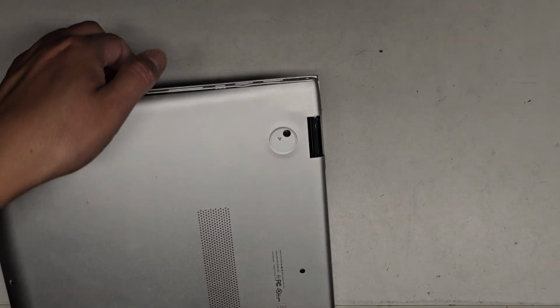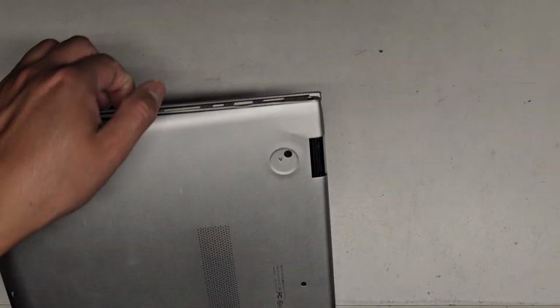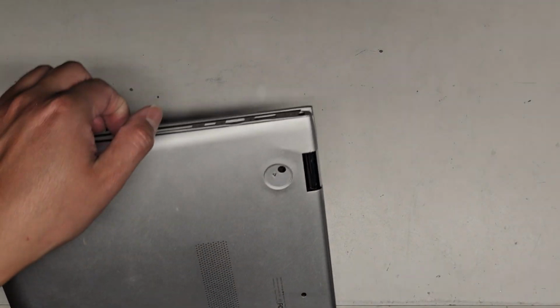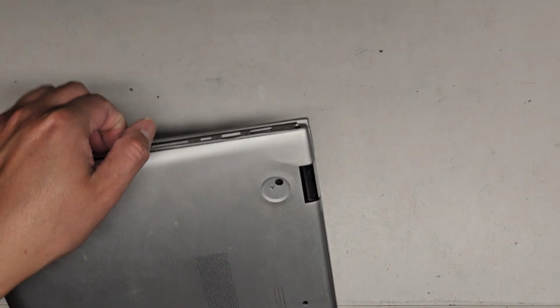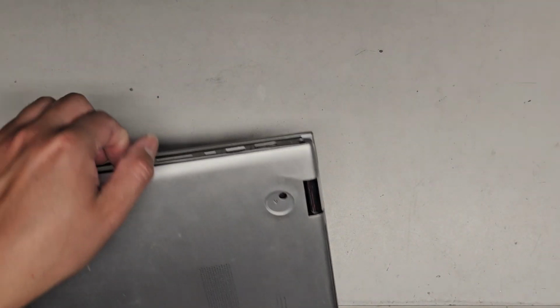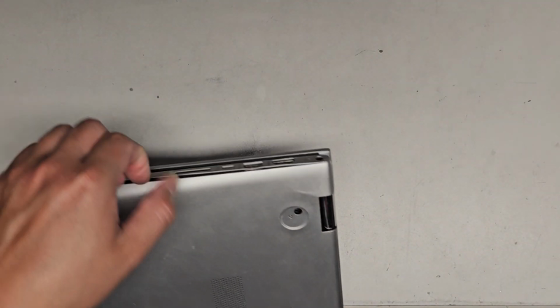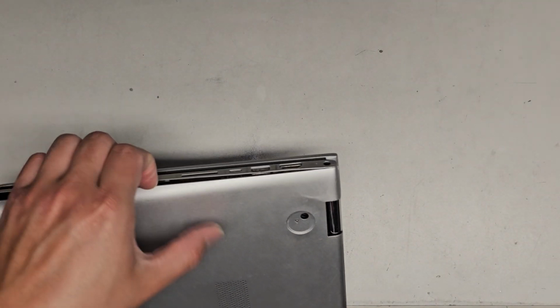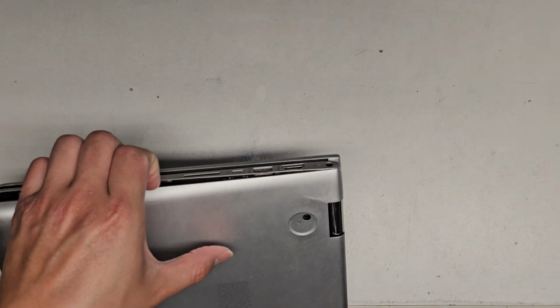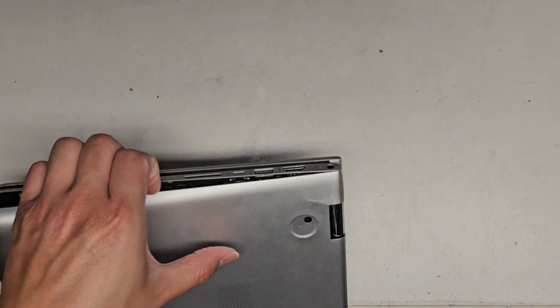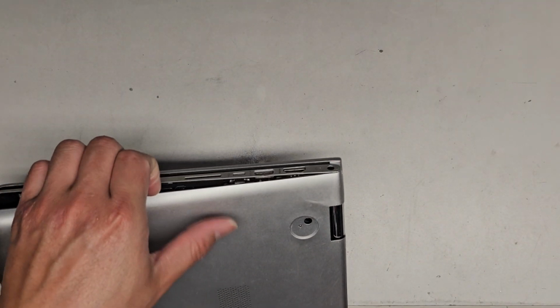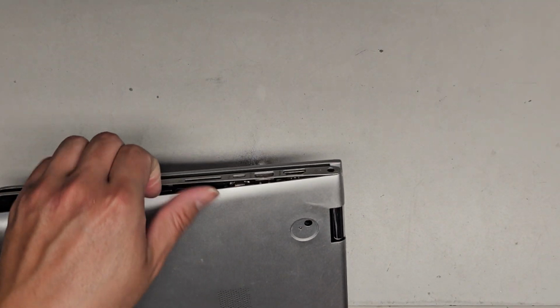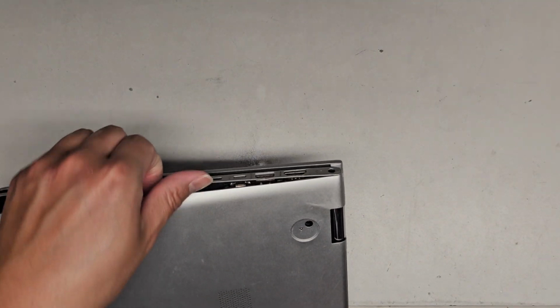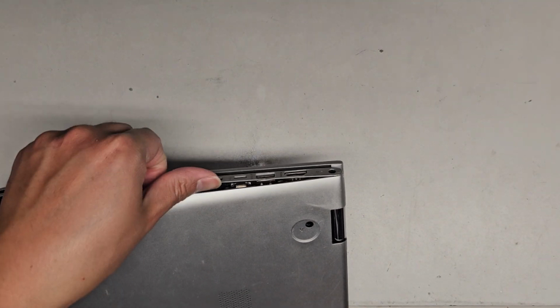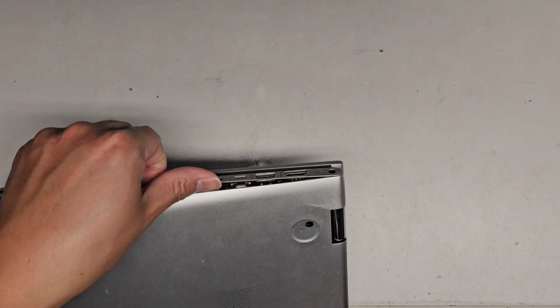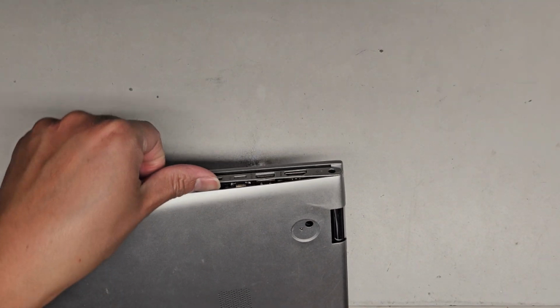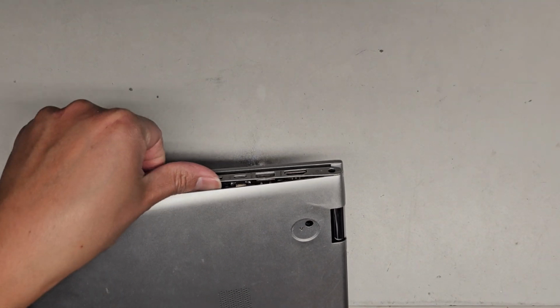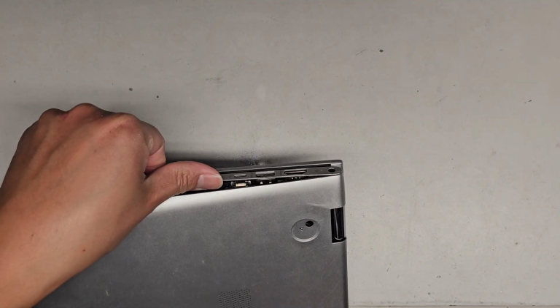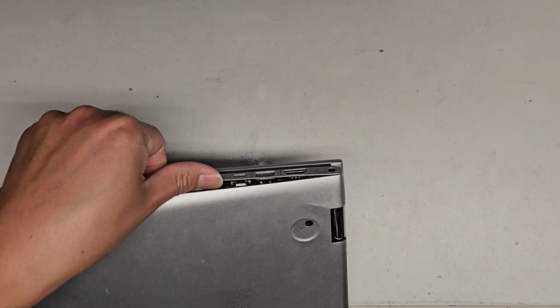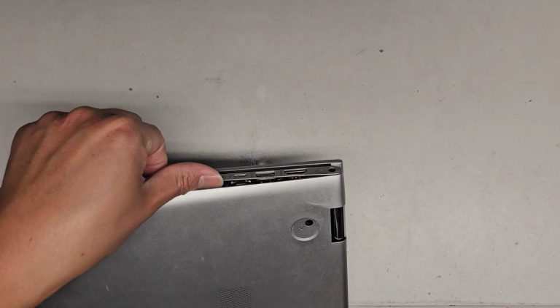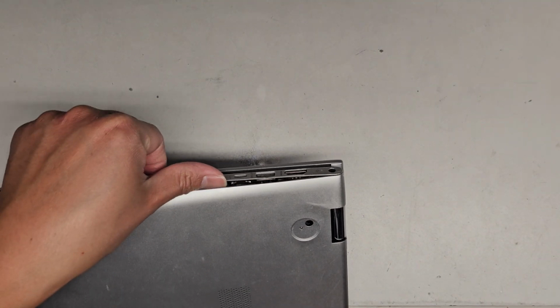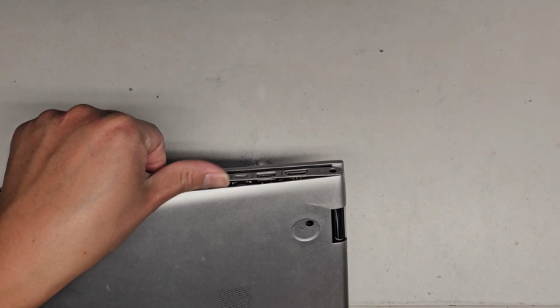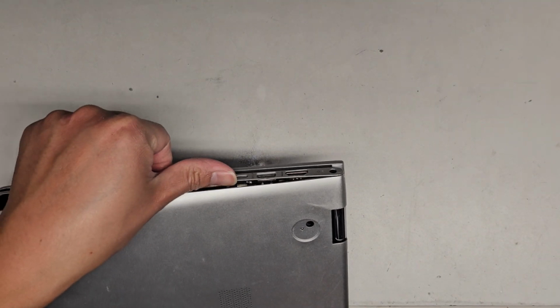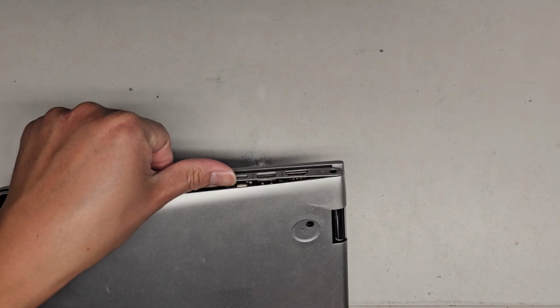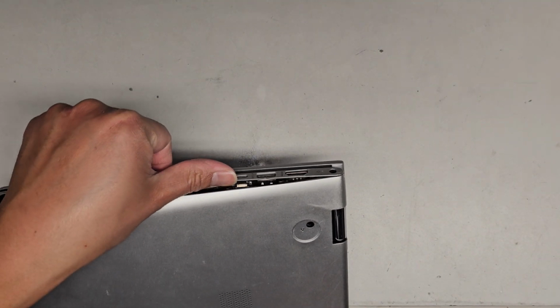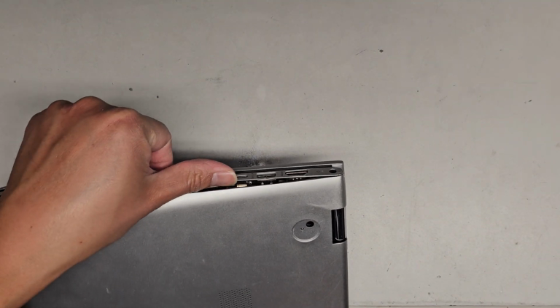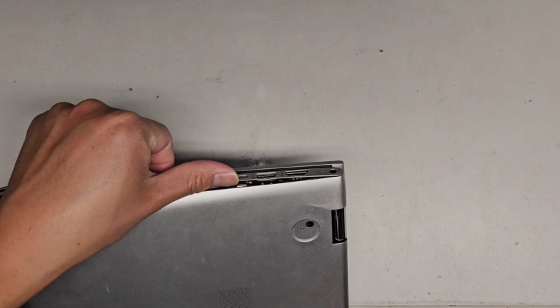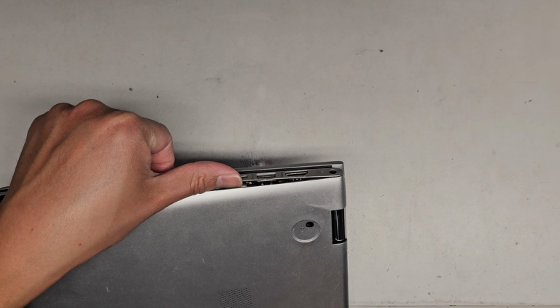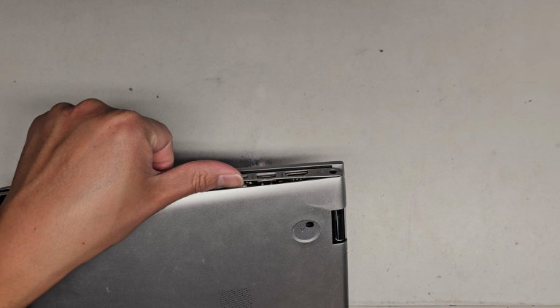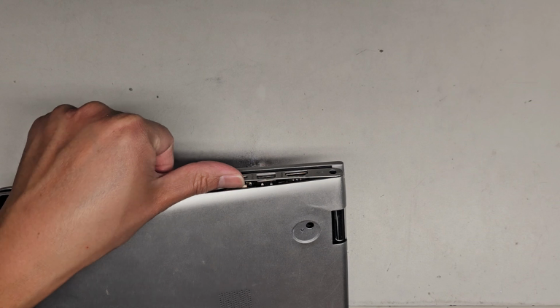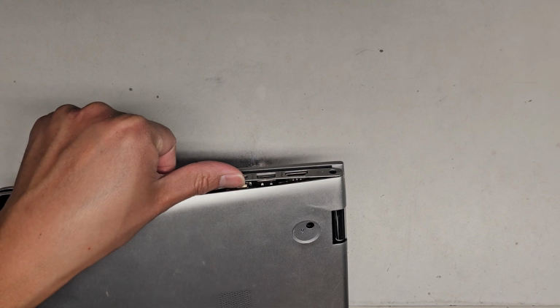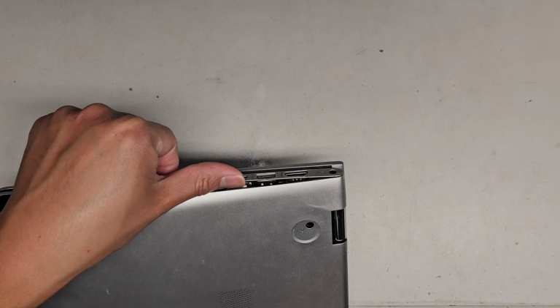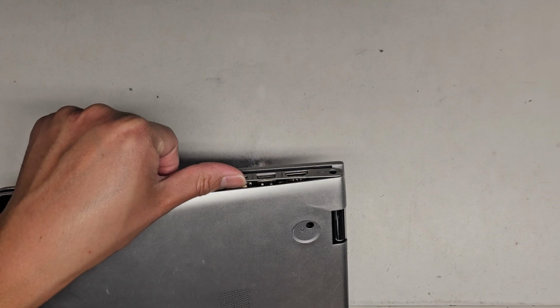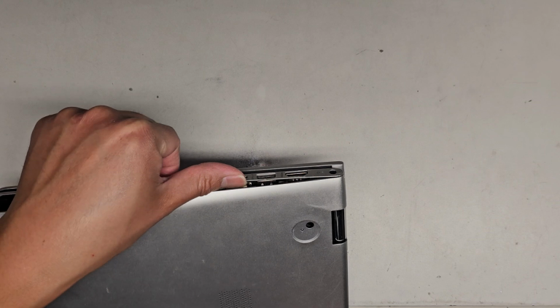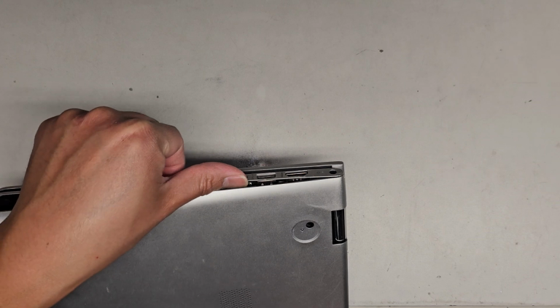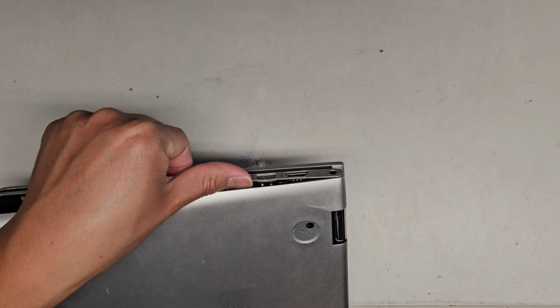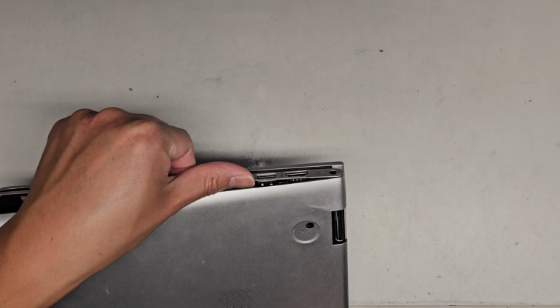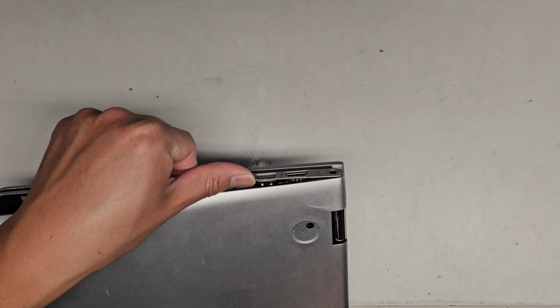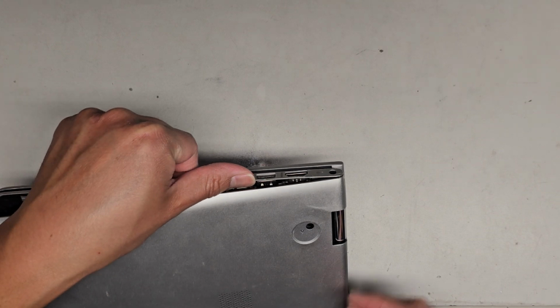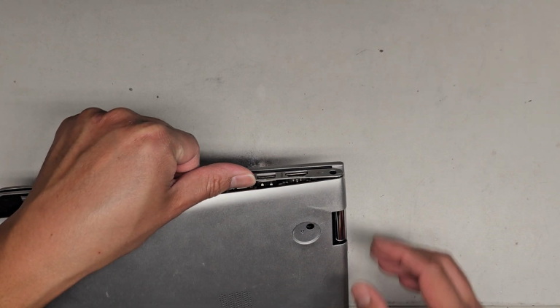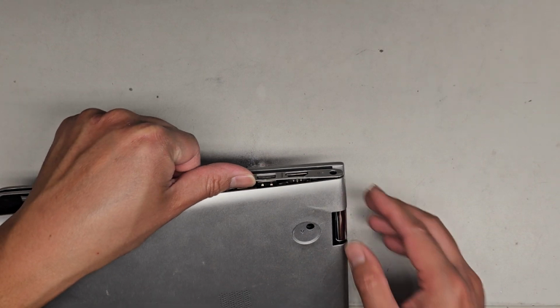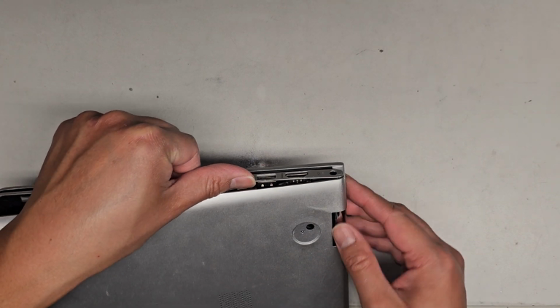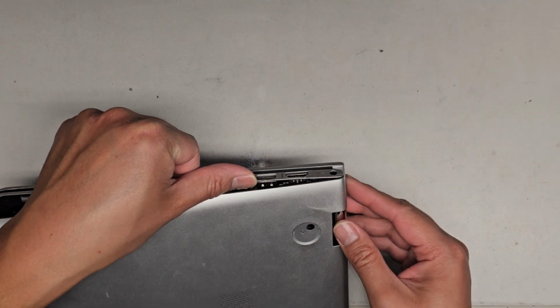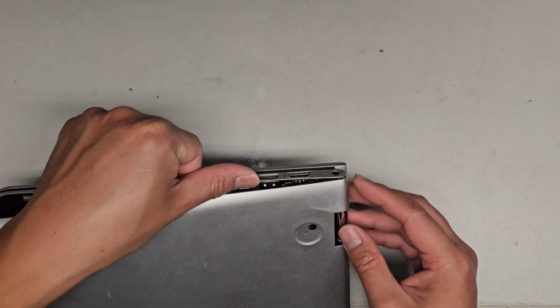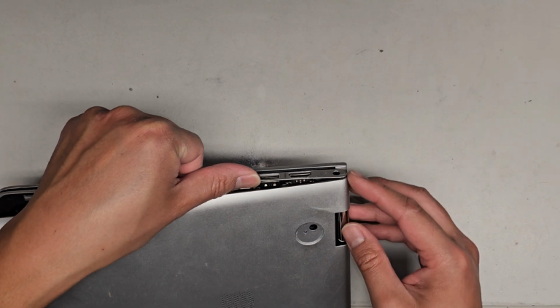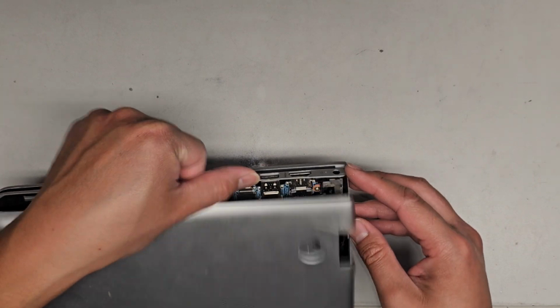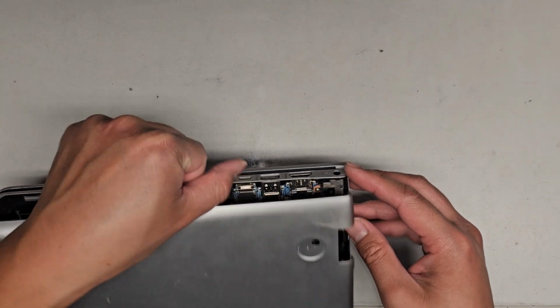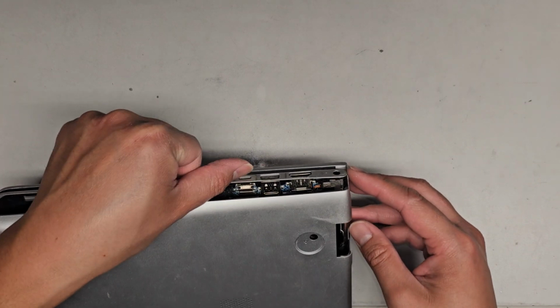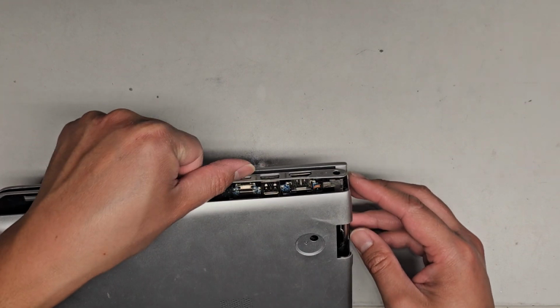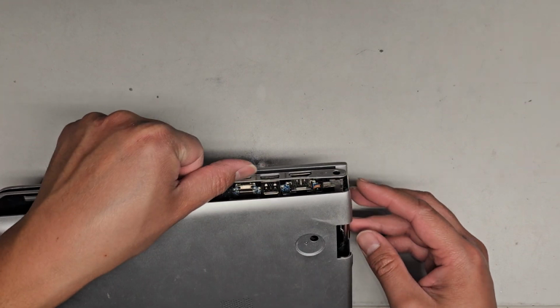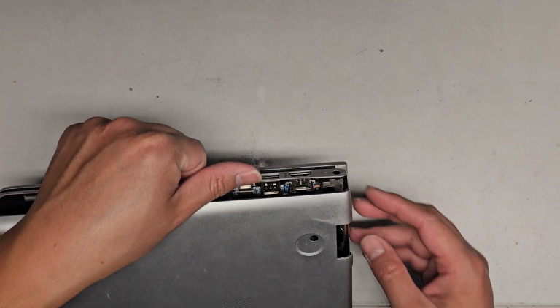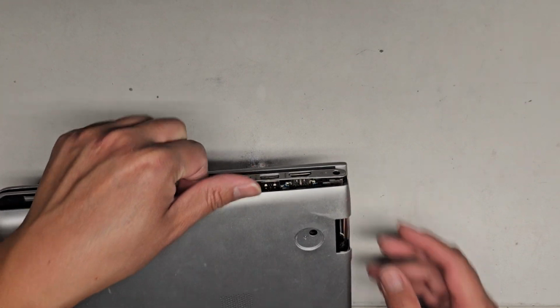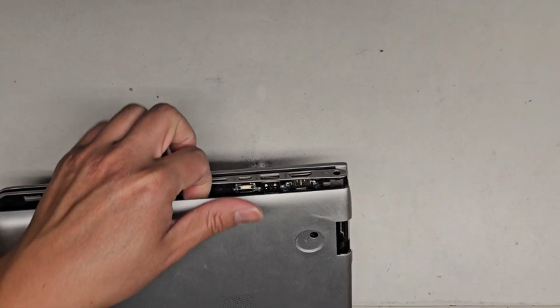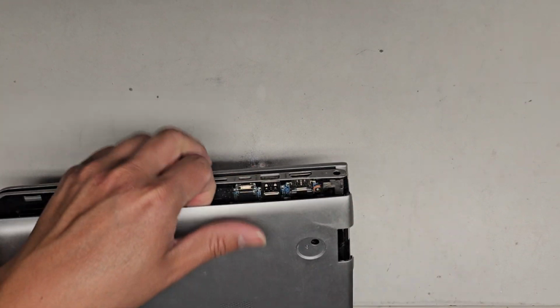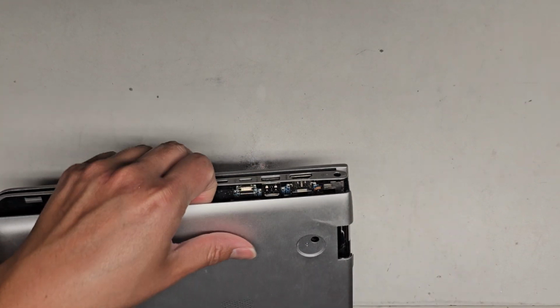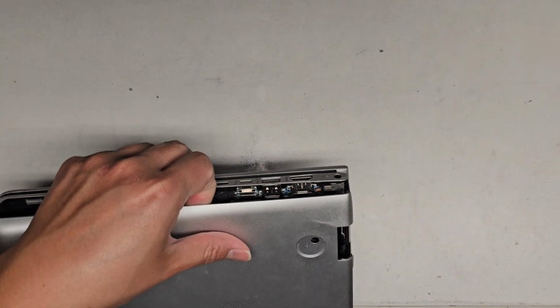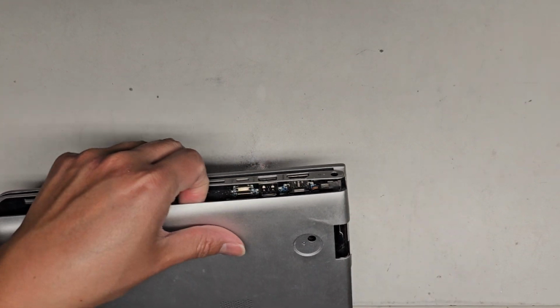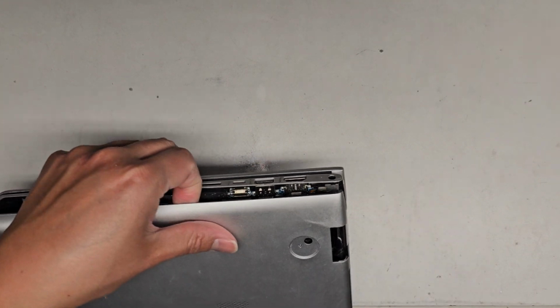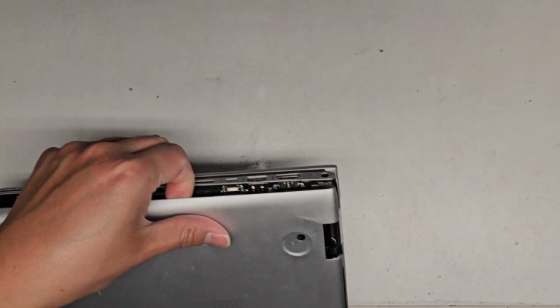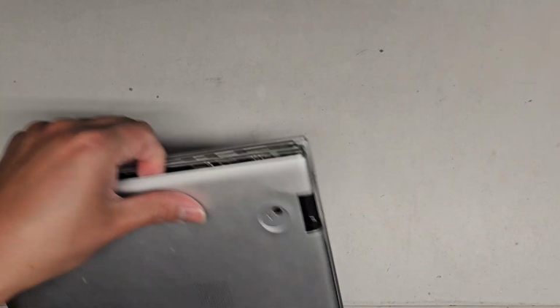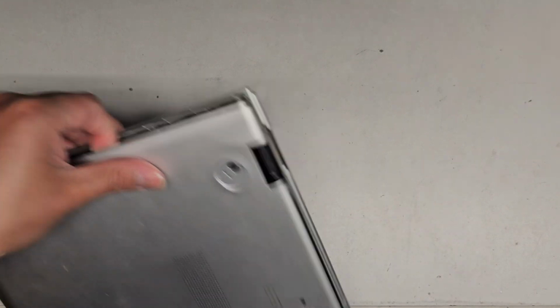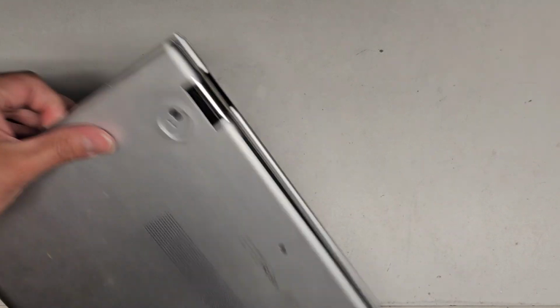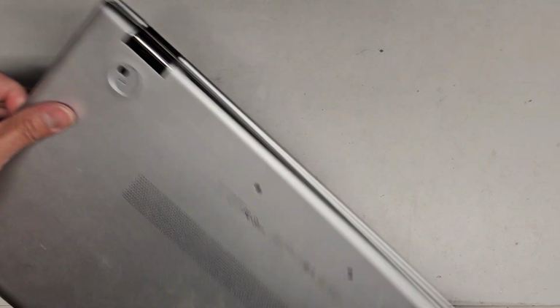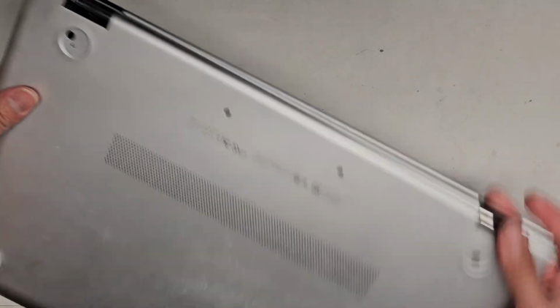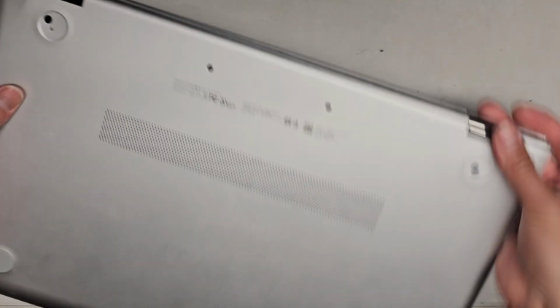What I'm going to do is pull on this slightly, get my finger or thumb in there, push — and there we go, it popped out.